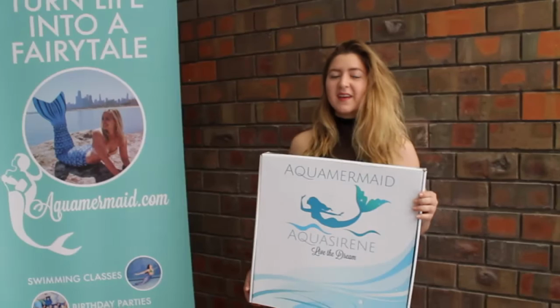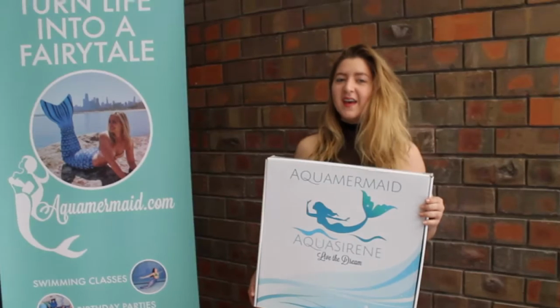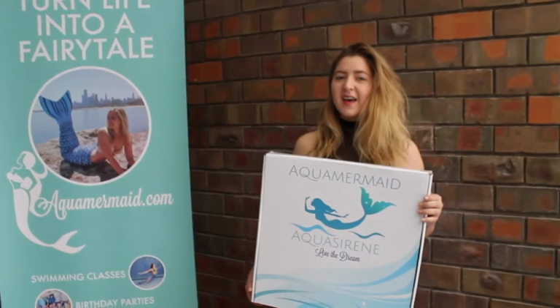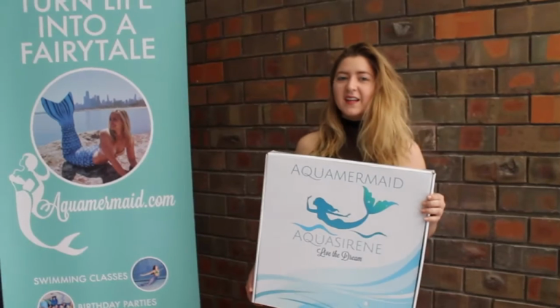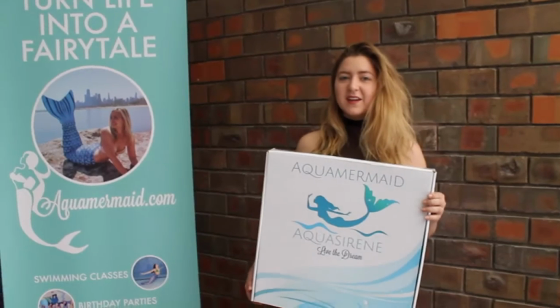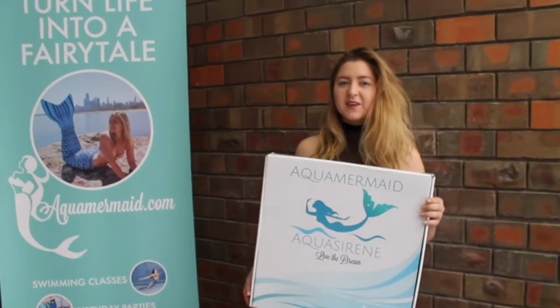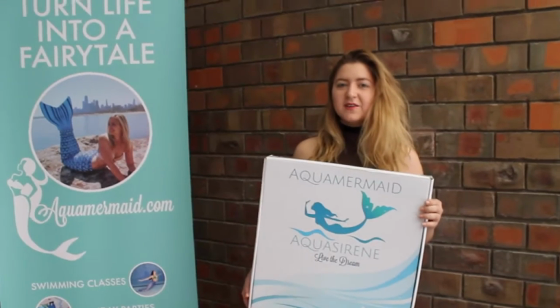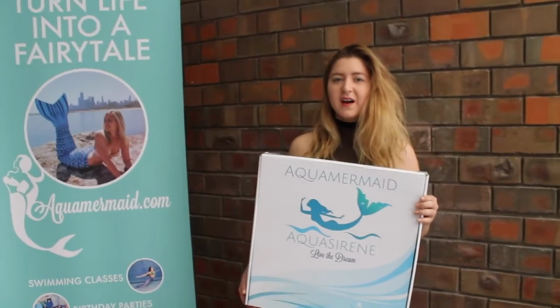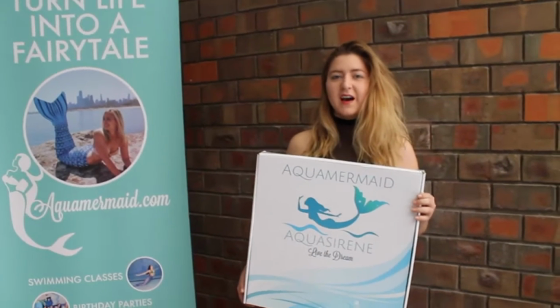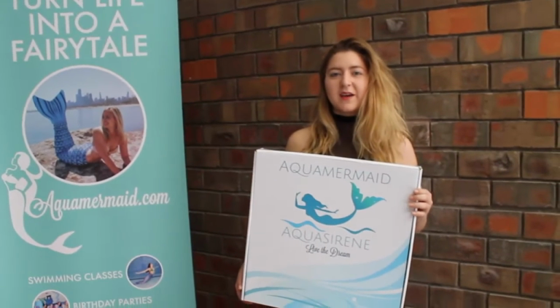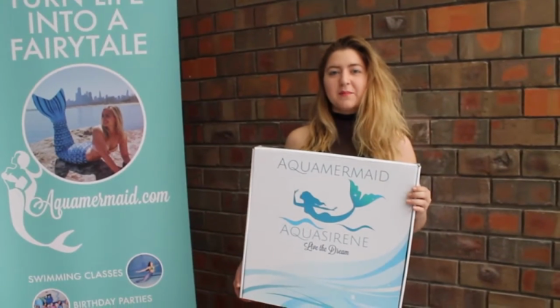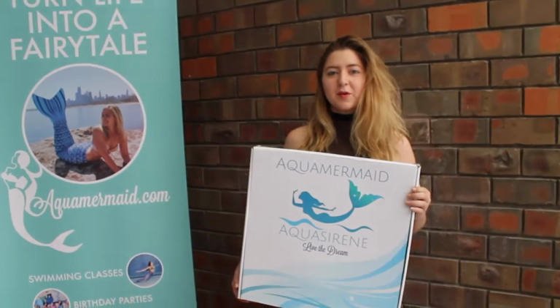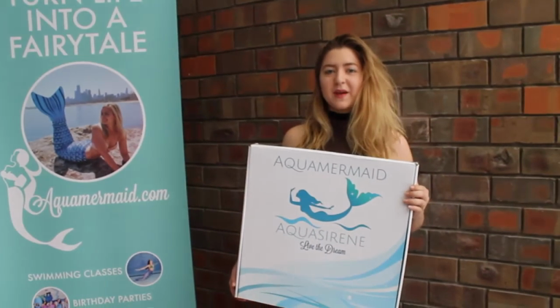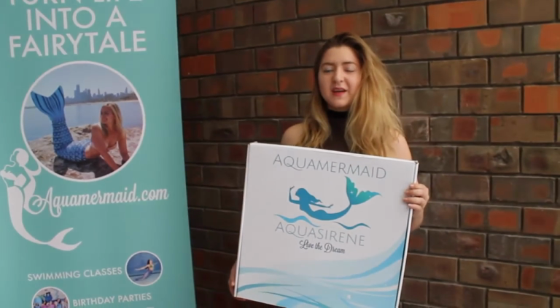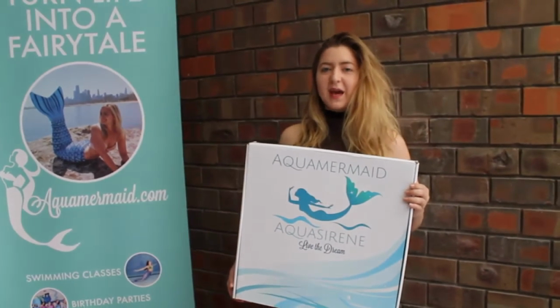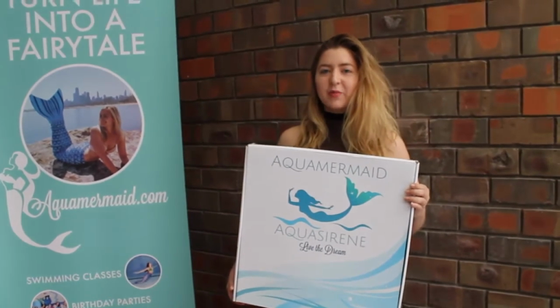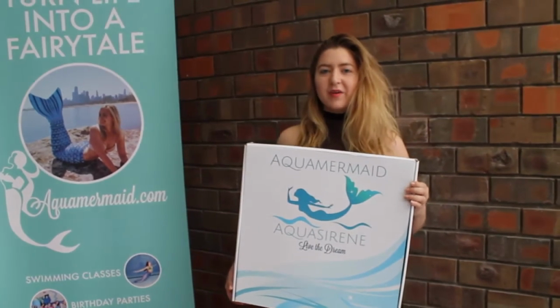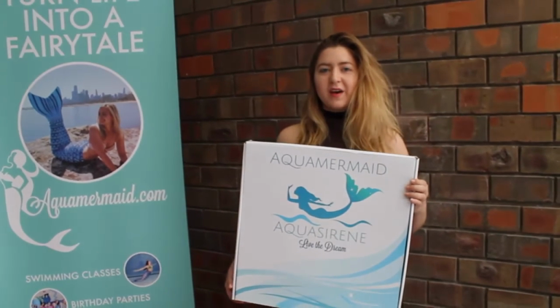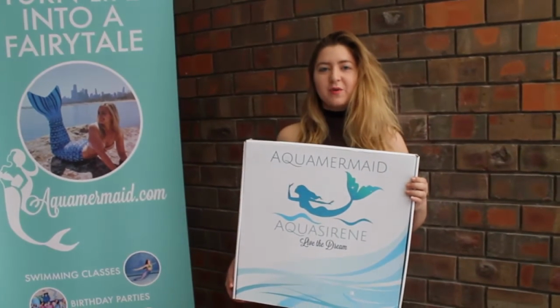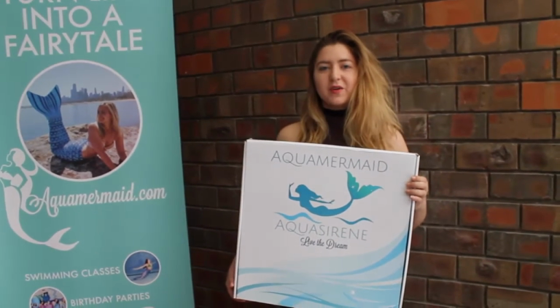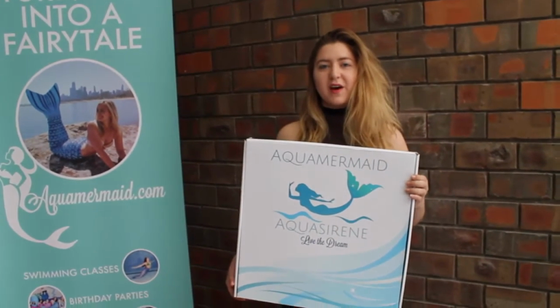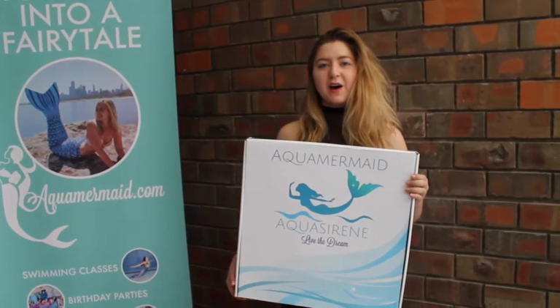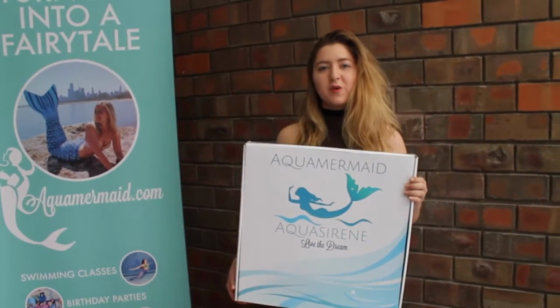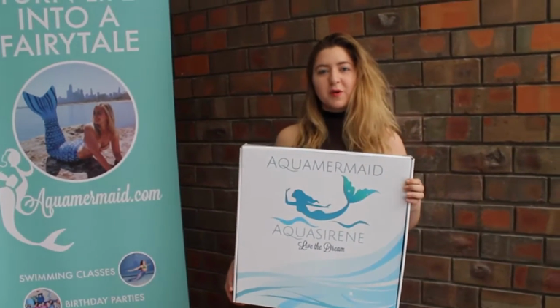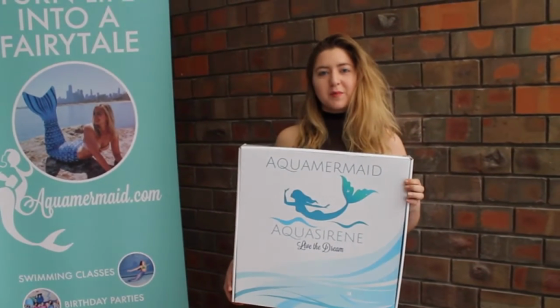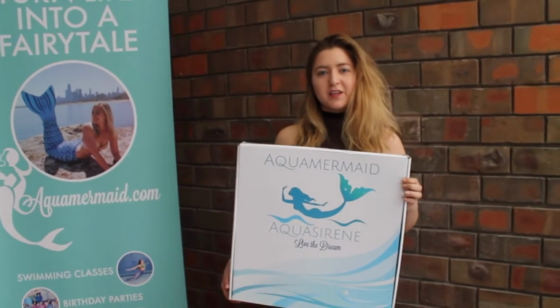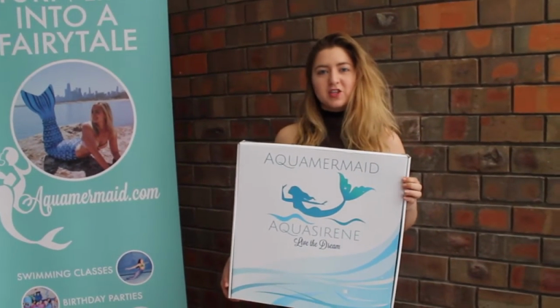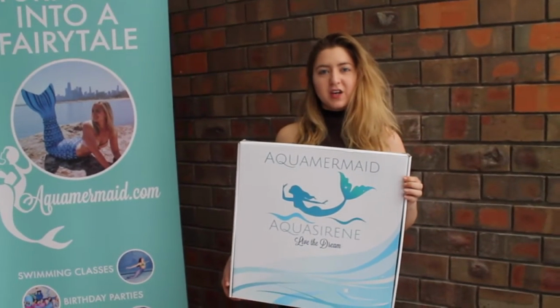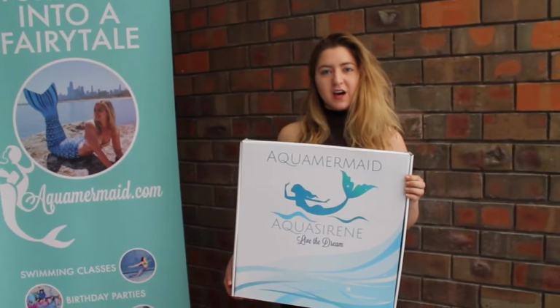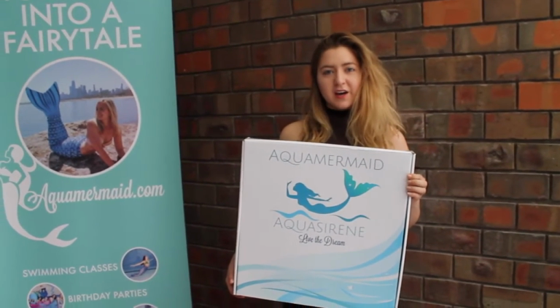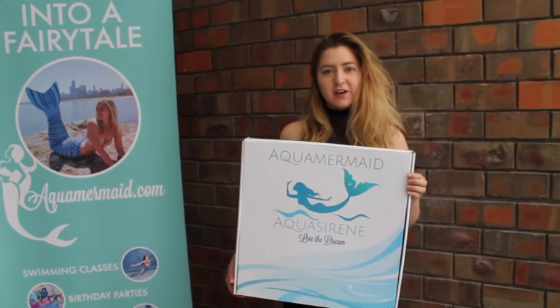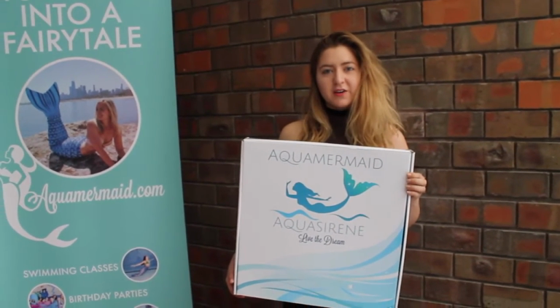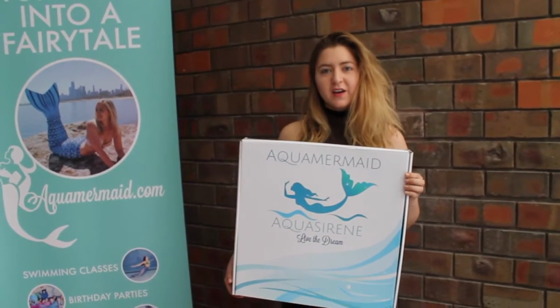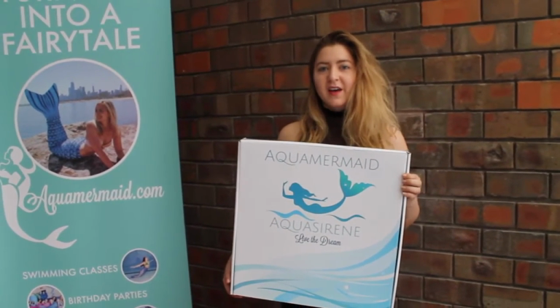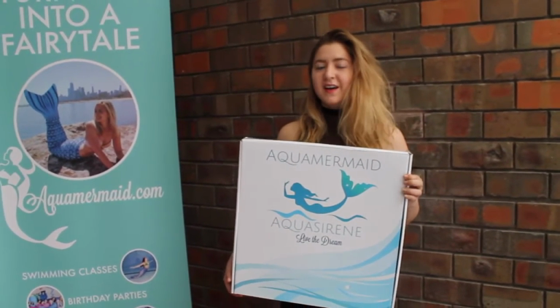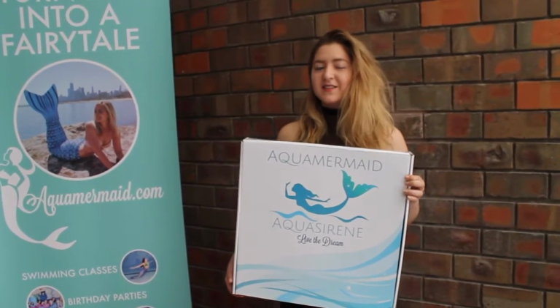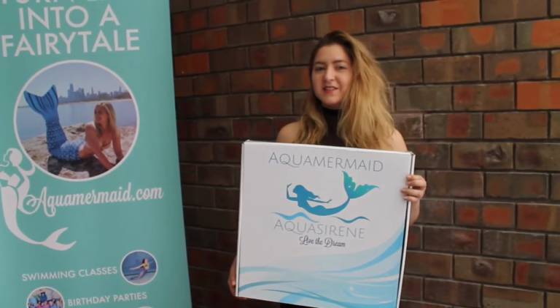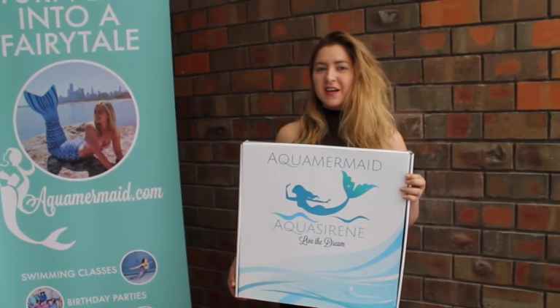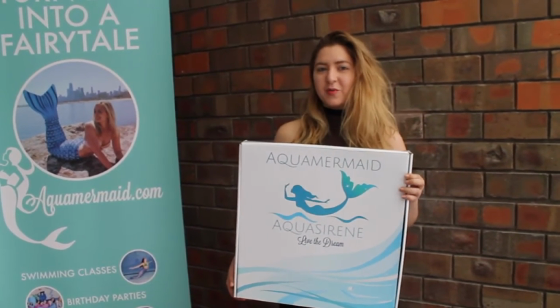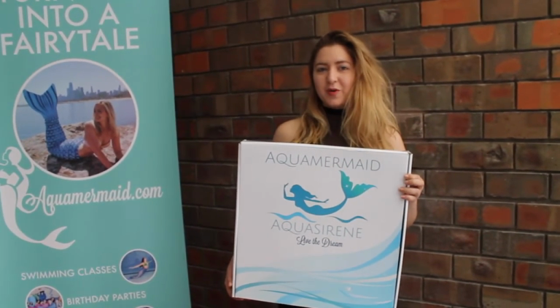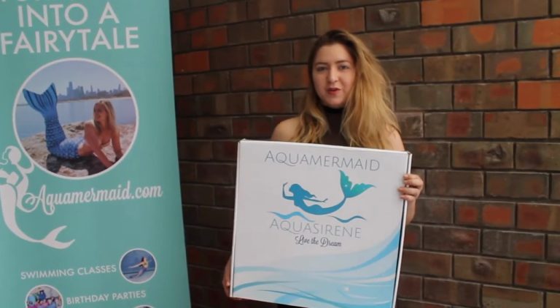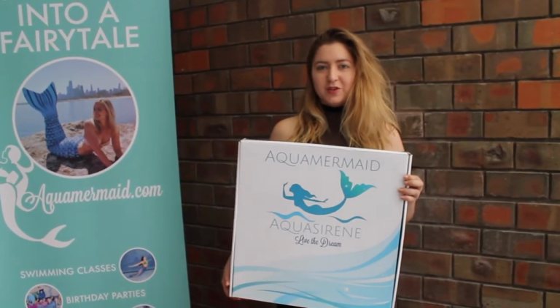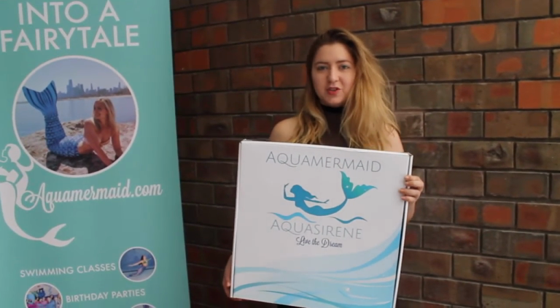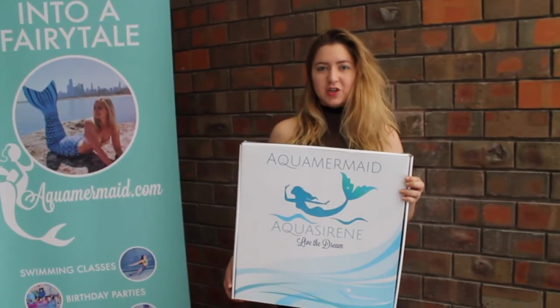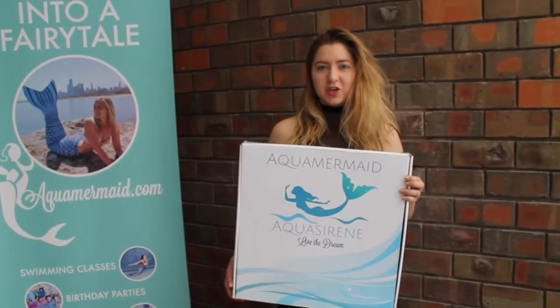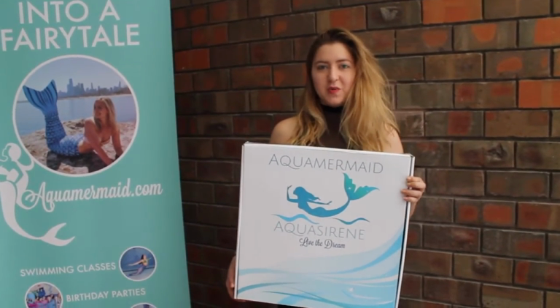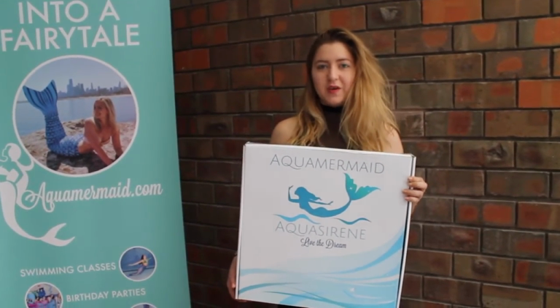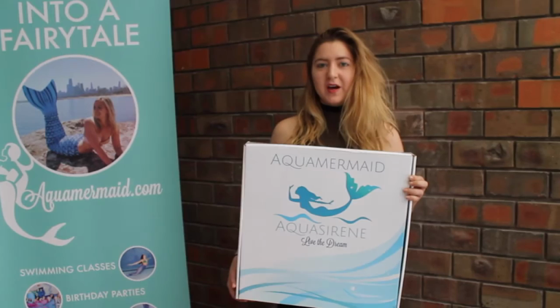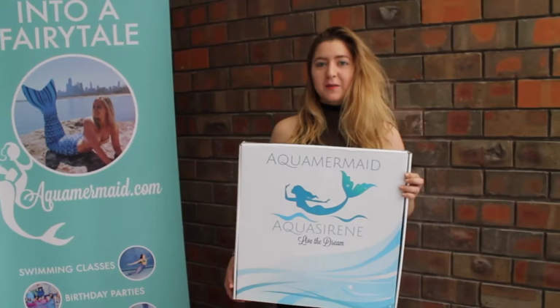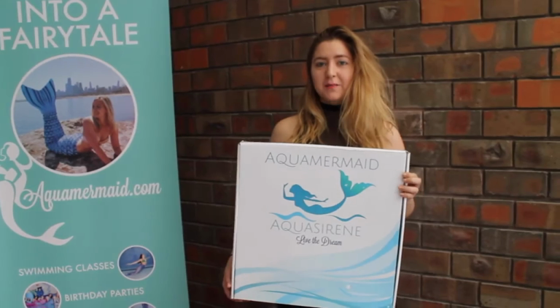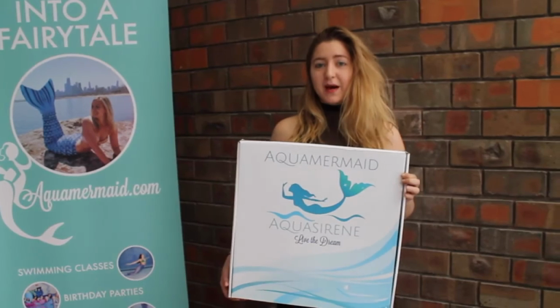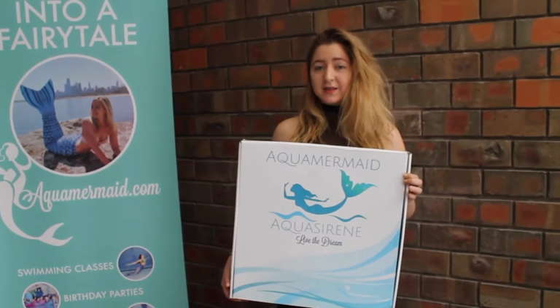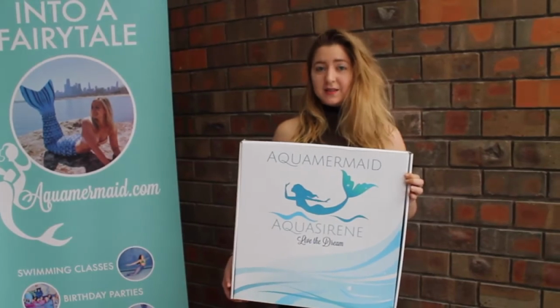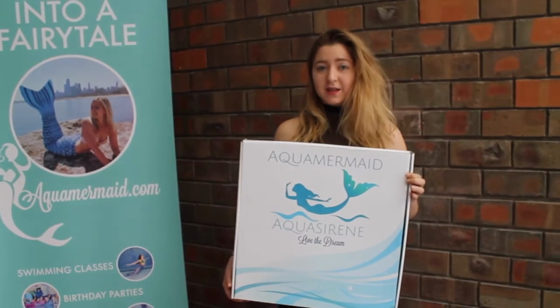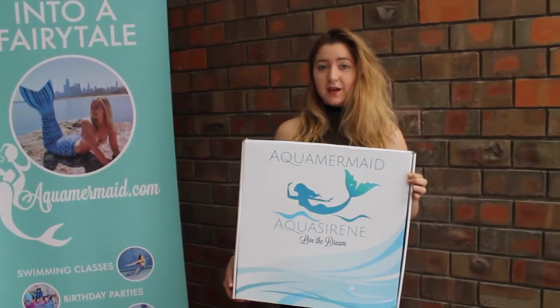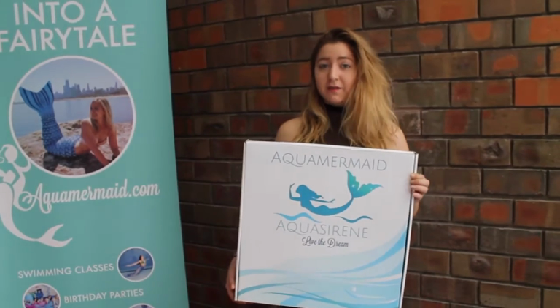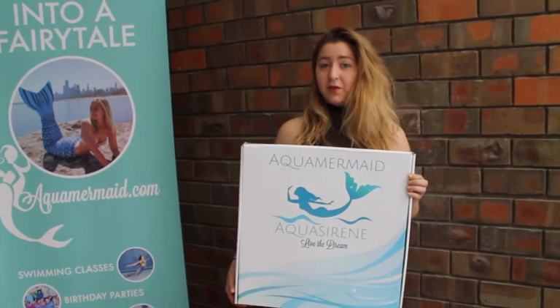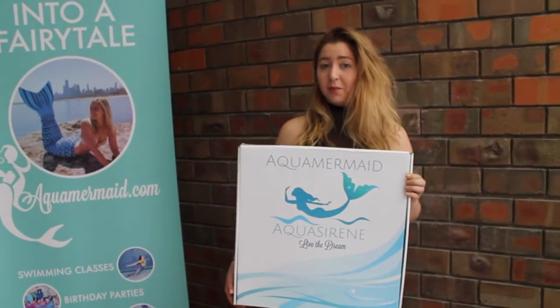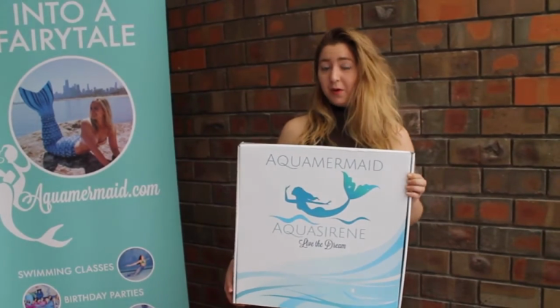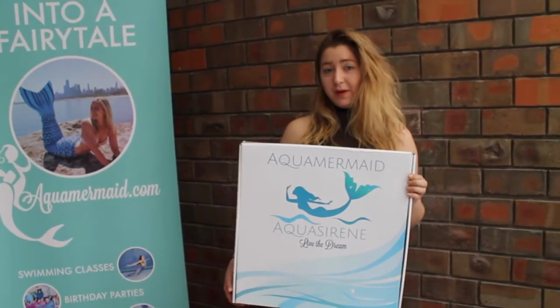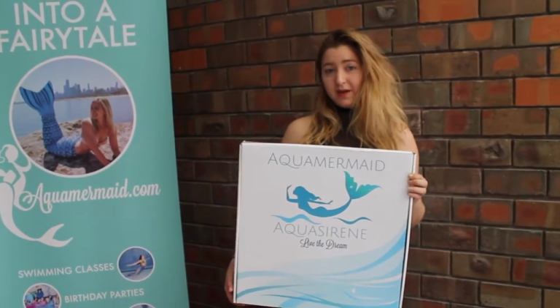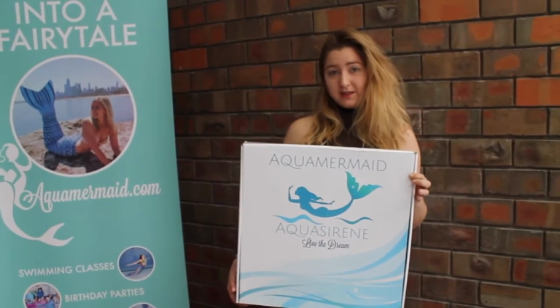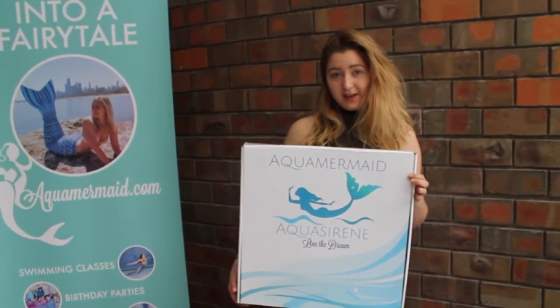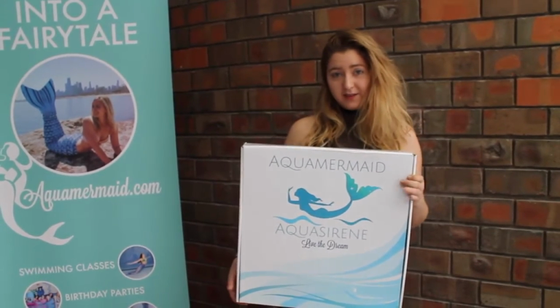Hello, I am Mermaid Gabrielle with Aqua Mermaid Chicago, and today we're going to show you an unboxing of the mermaid tail.